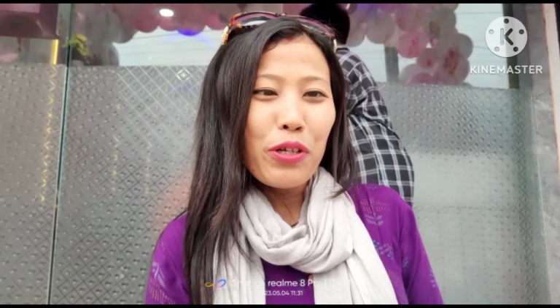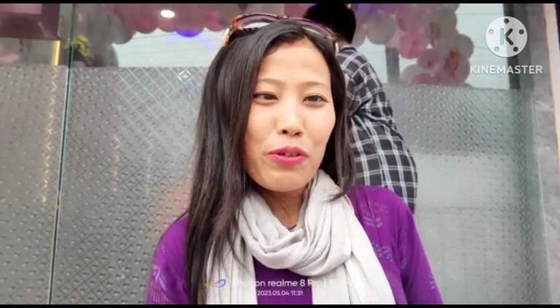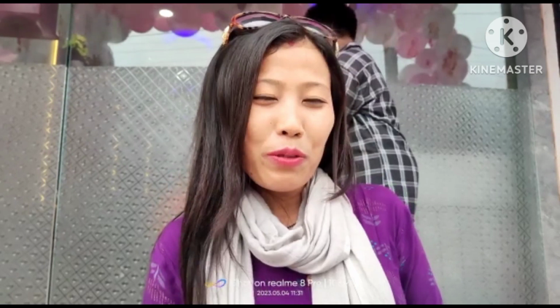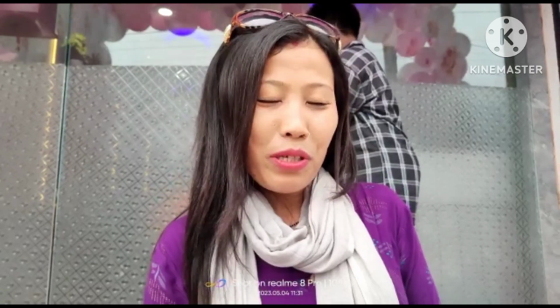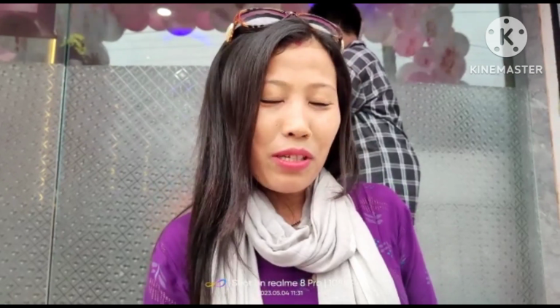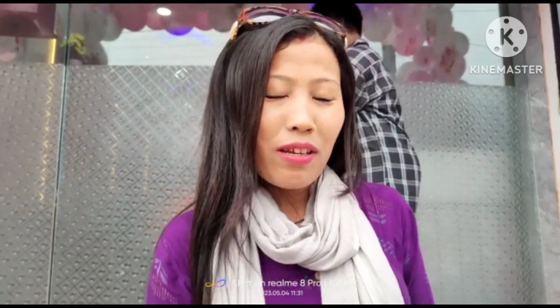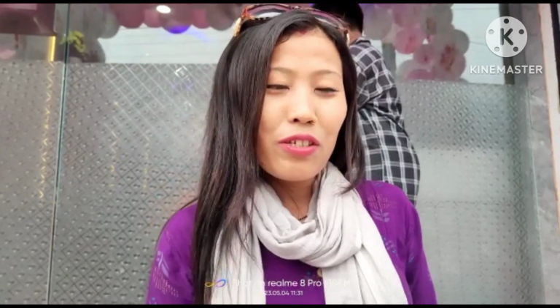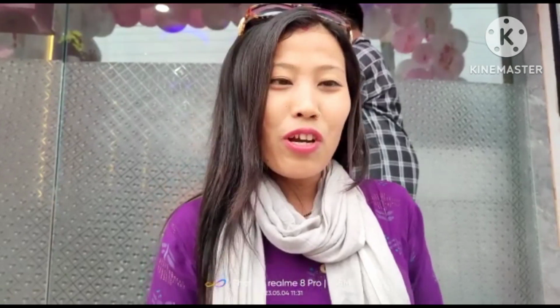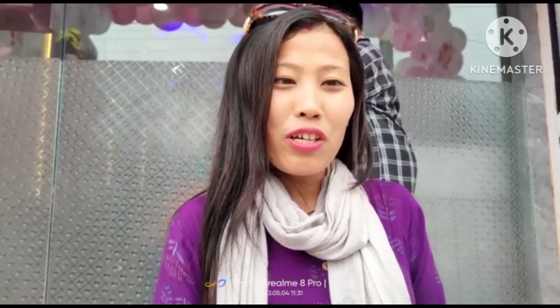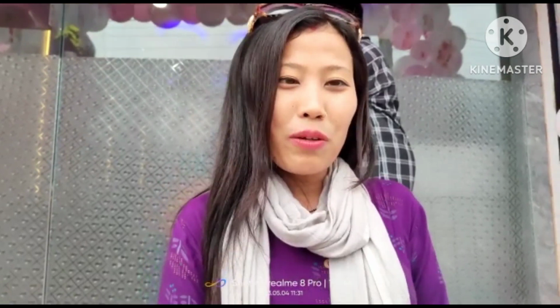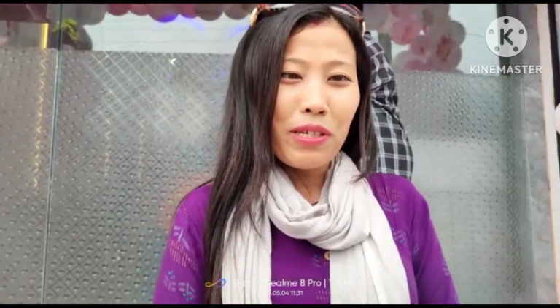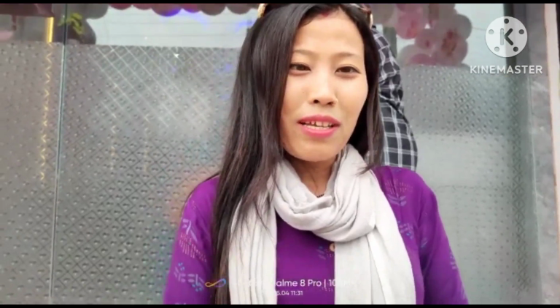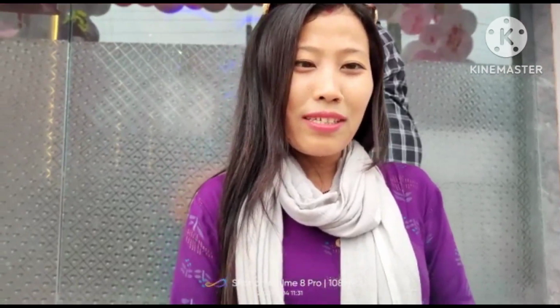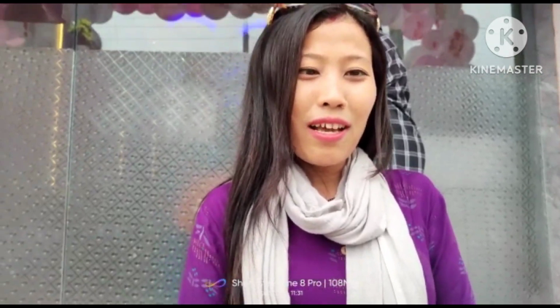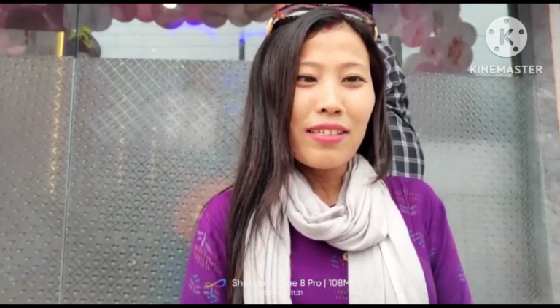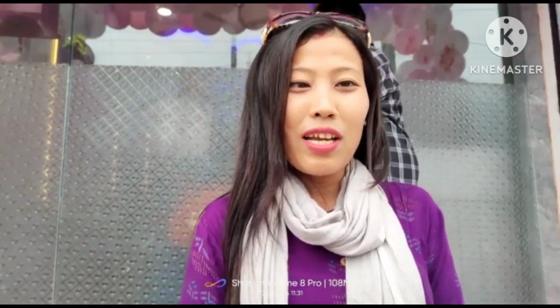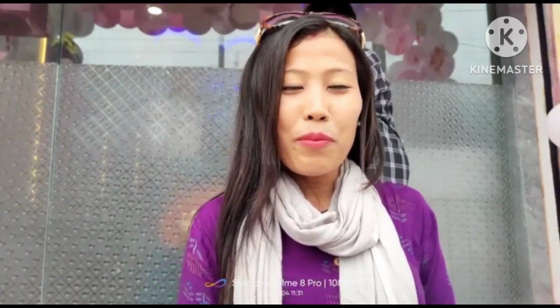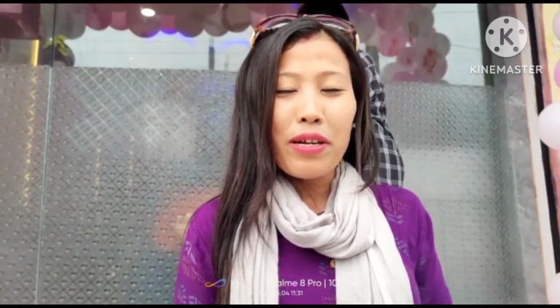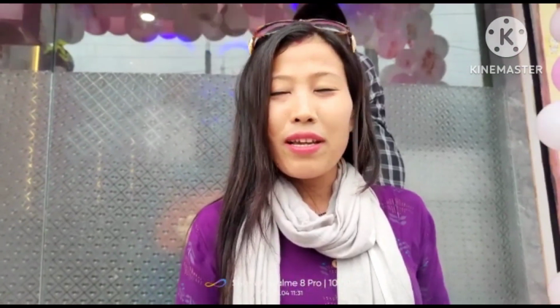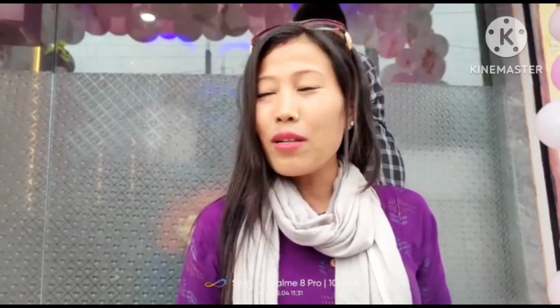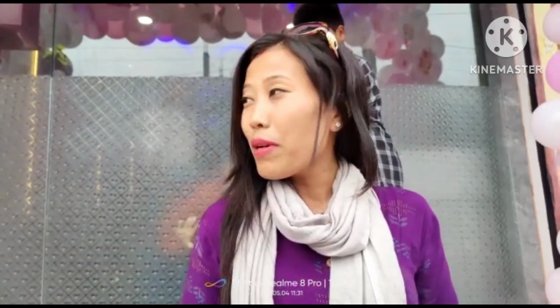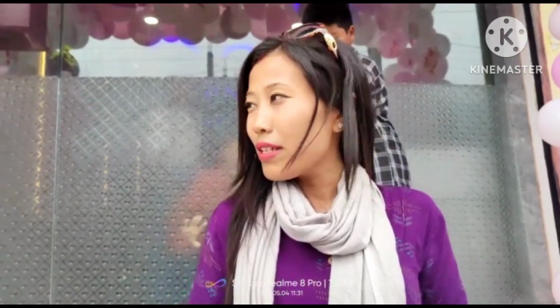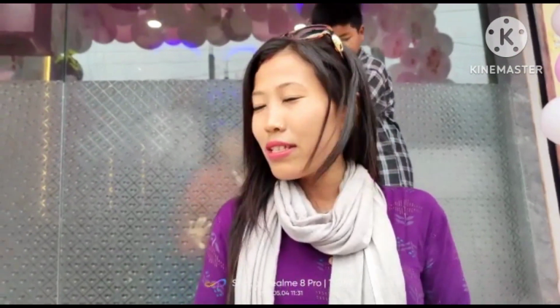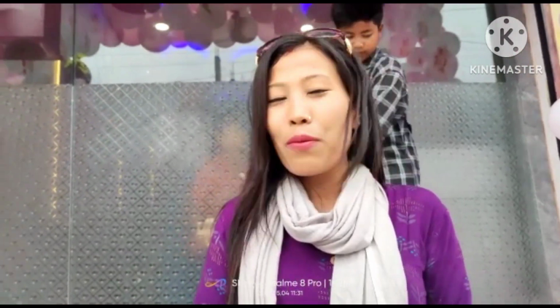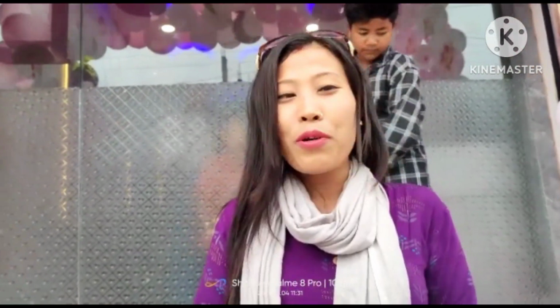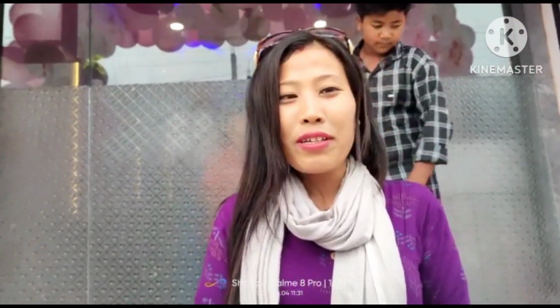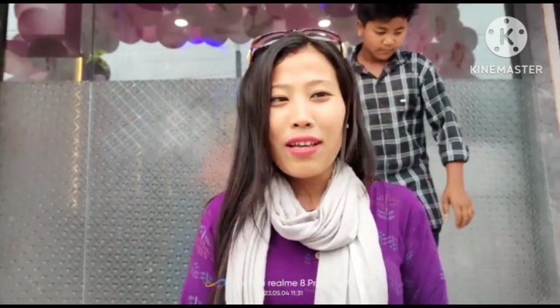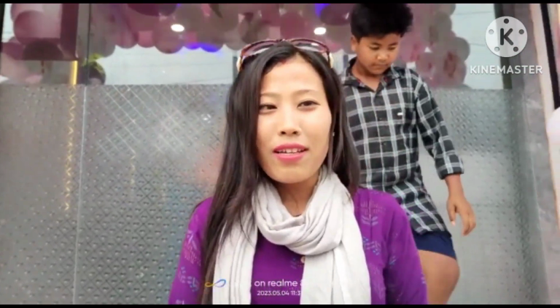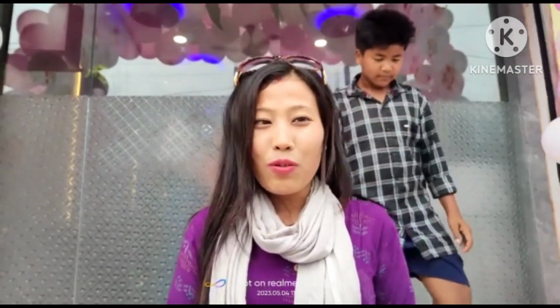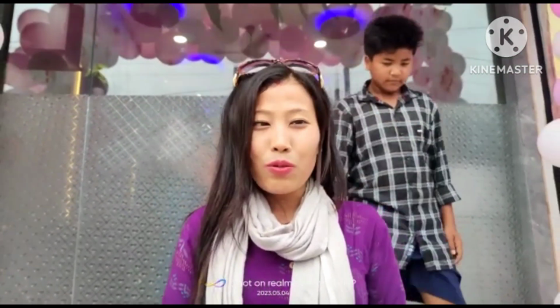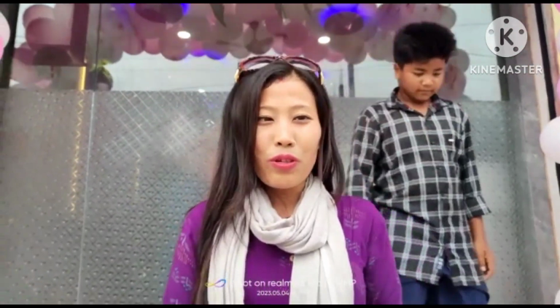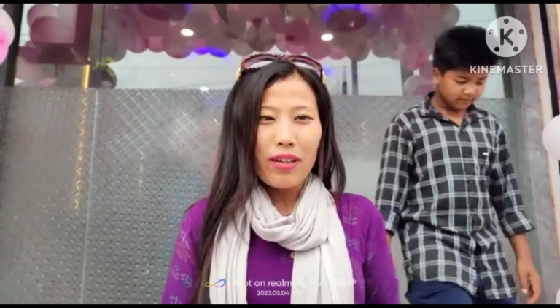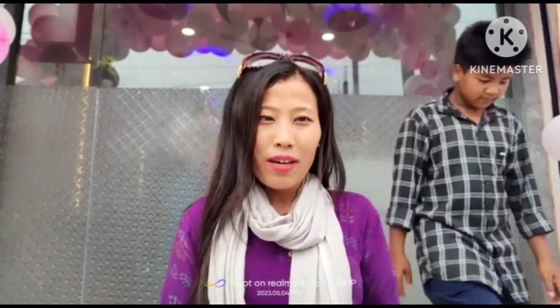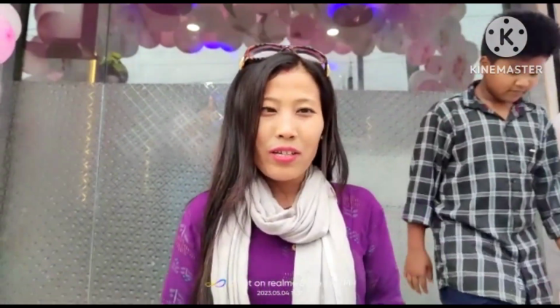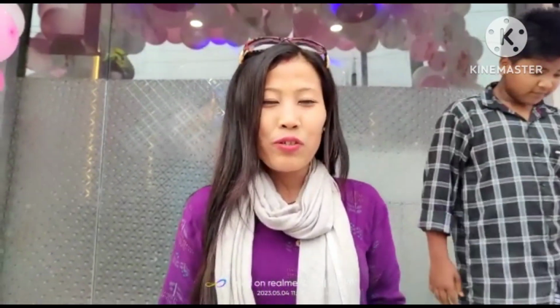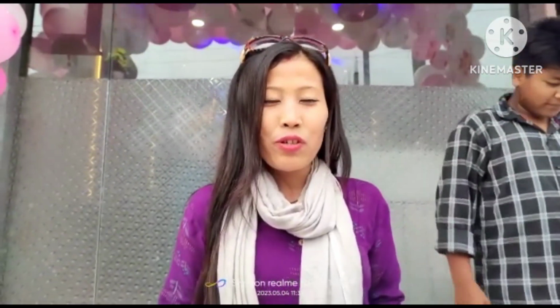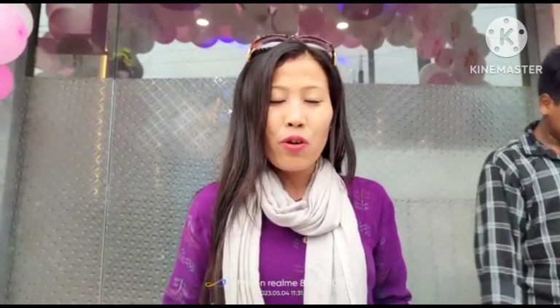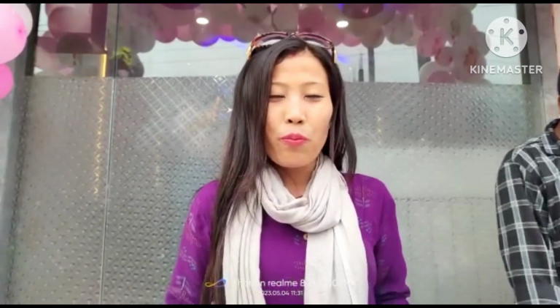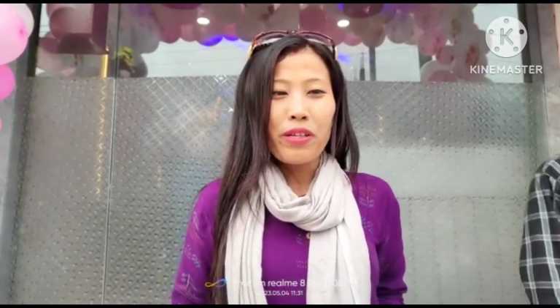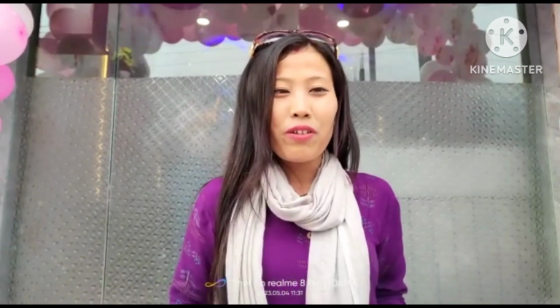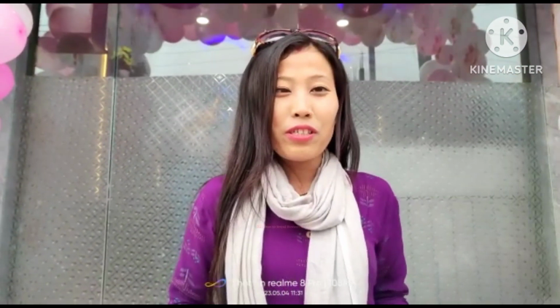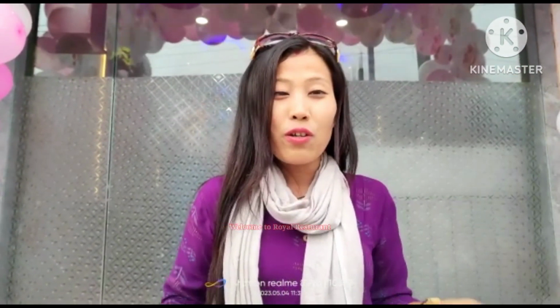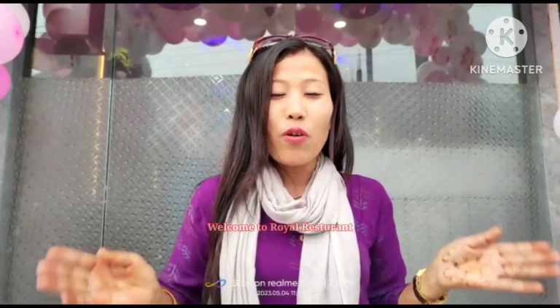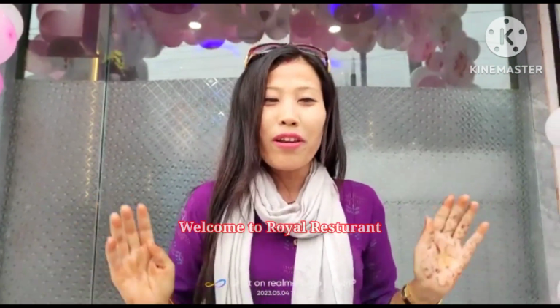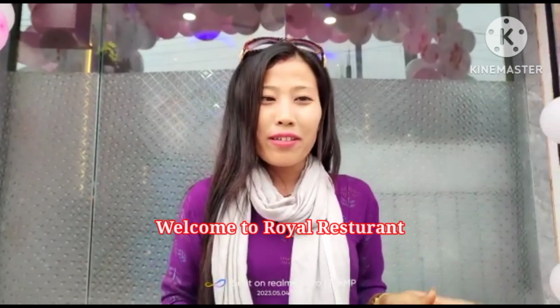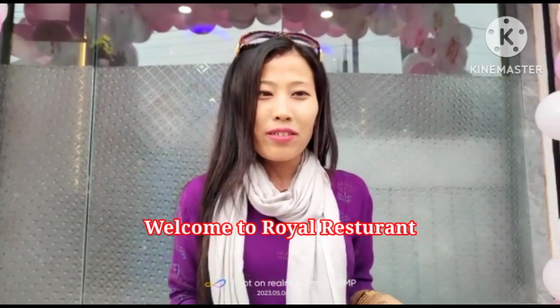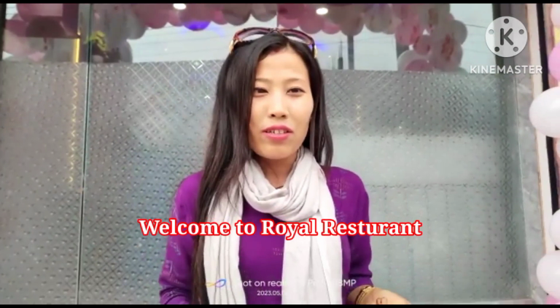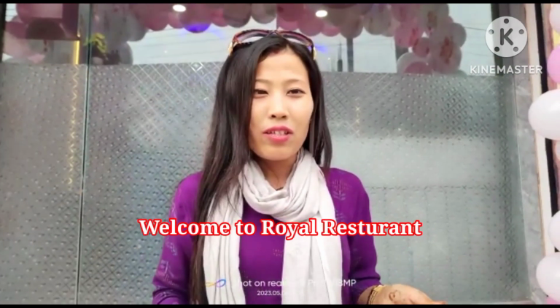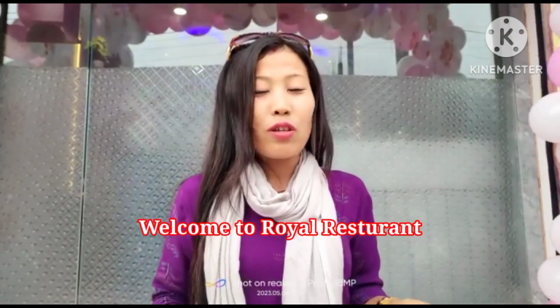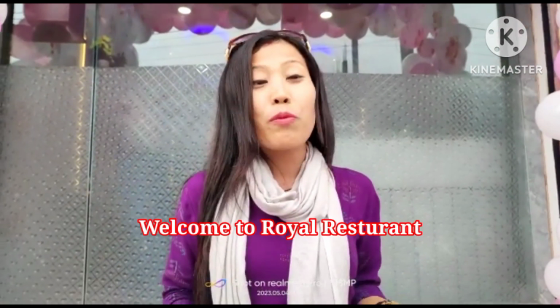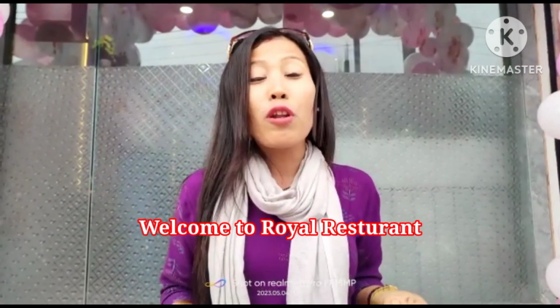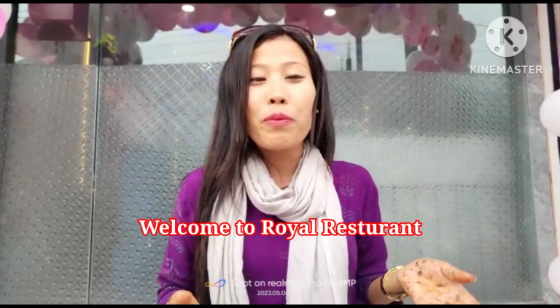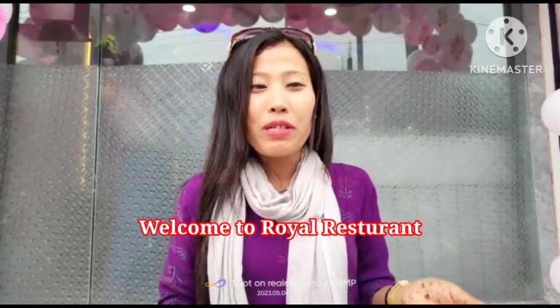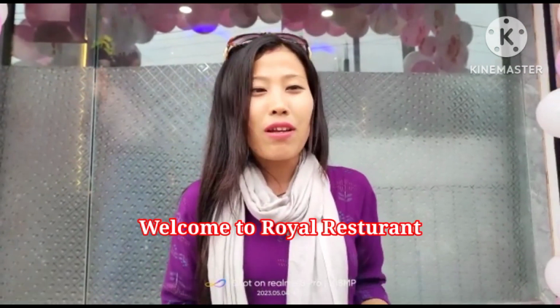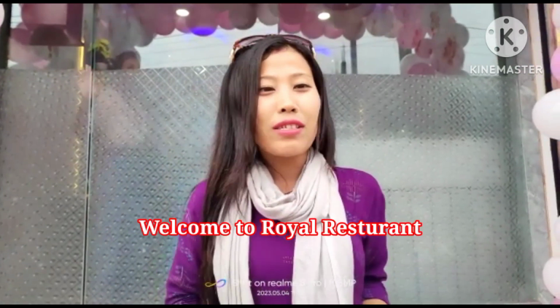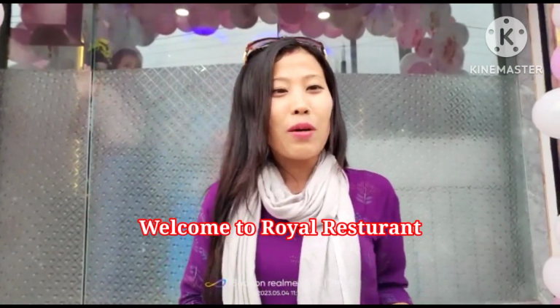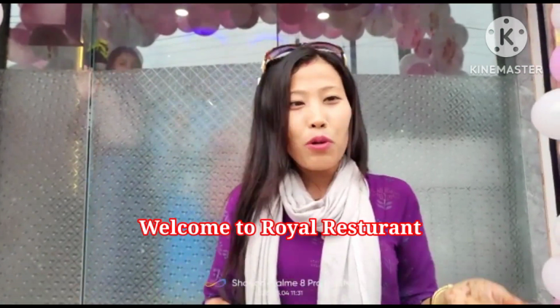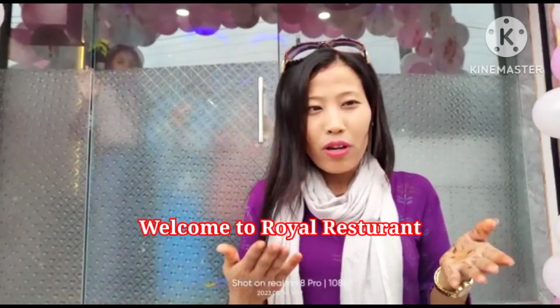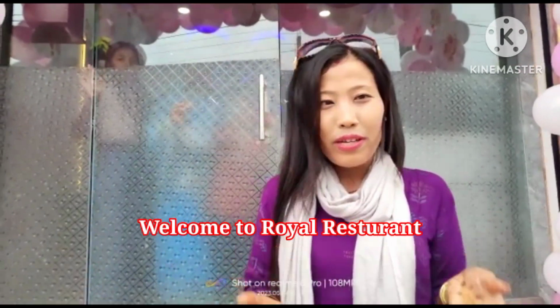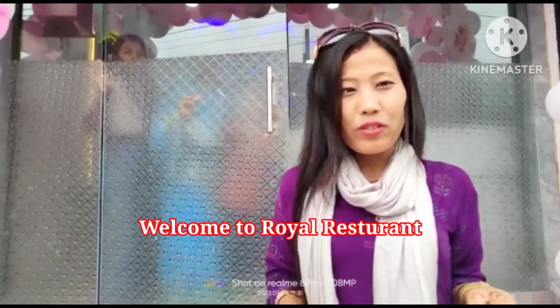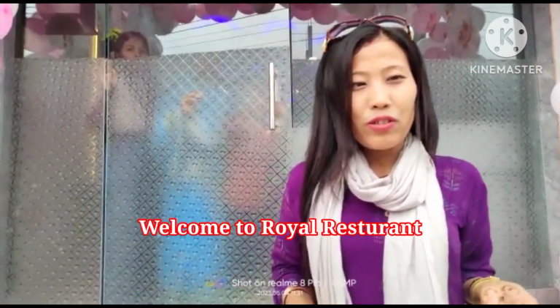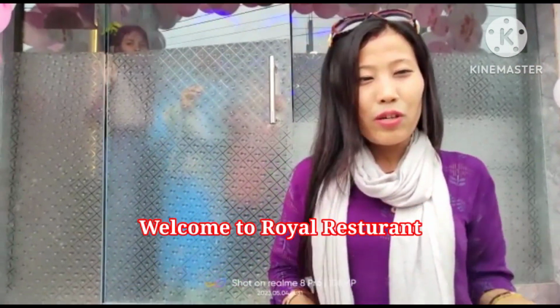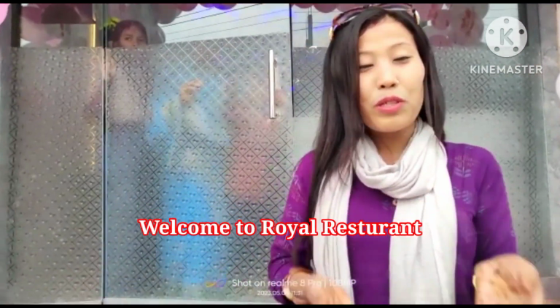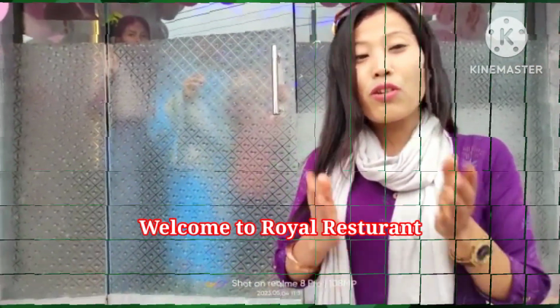Hello everyone, welcome to Tinalek Norton's Royal Restaurant. Let's talk about the Royal Restaurant video.